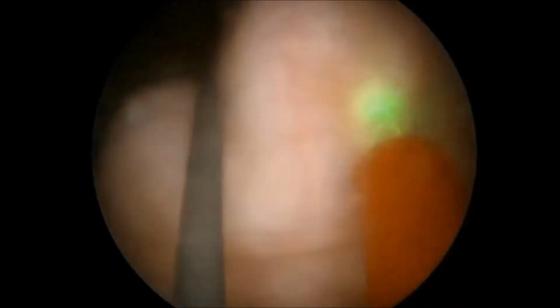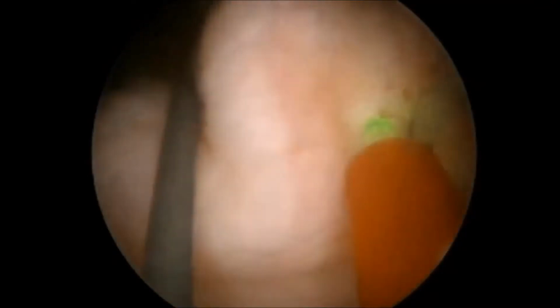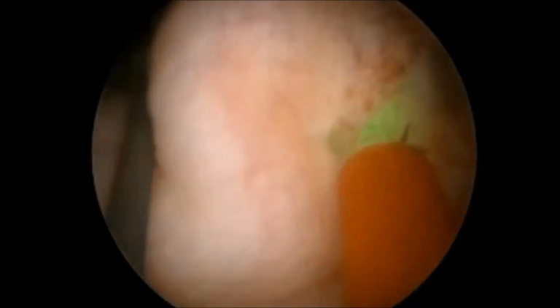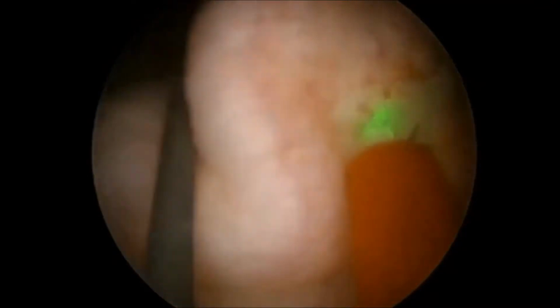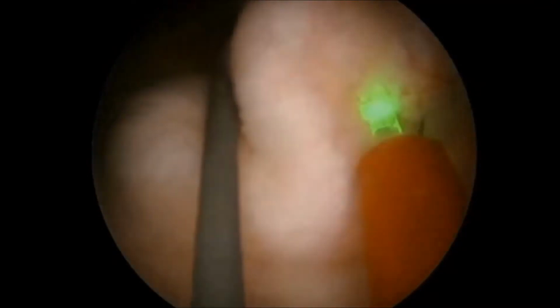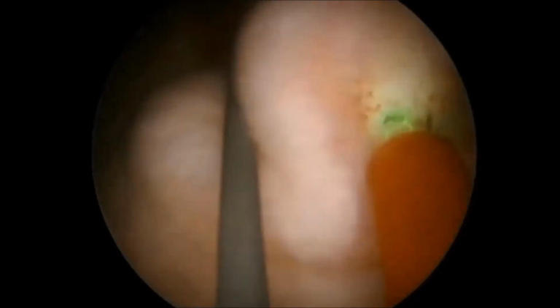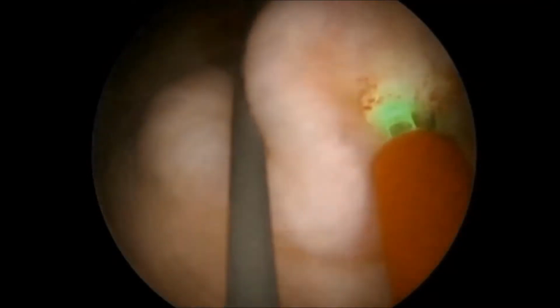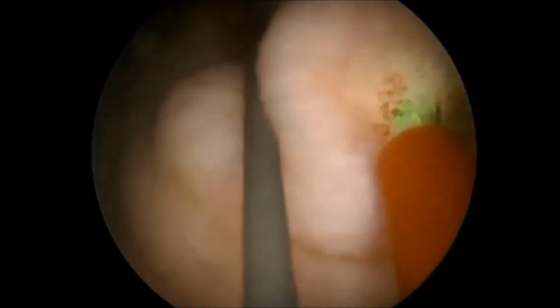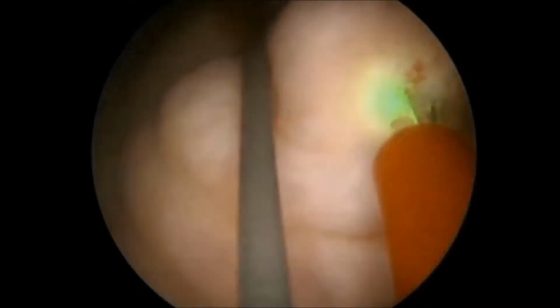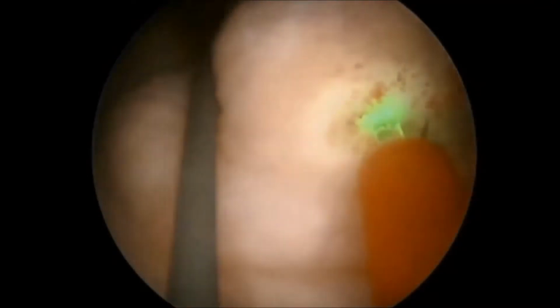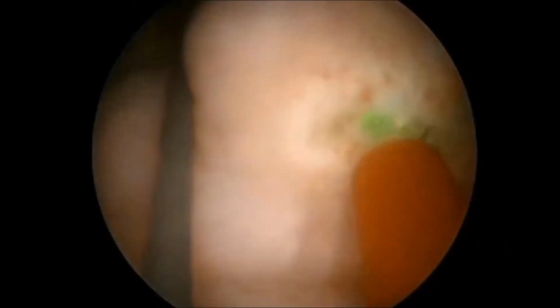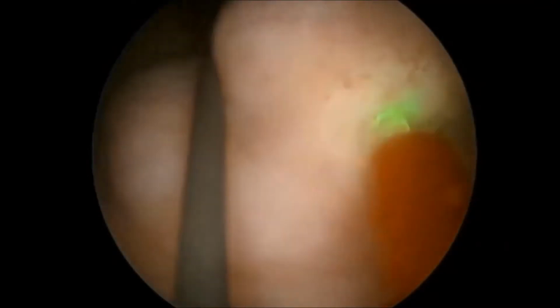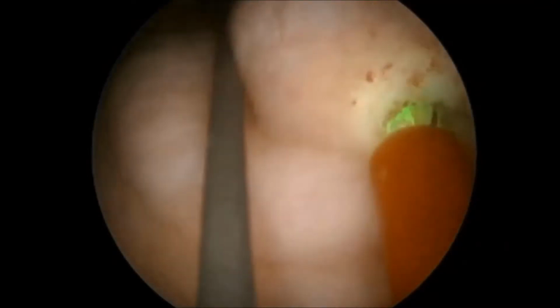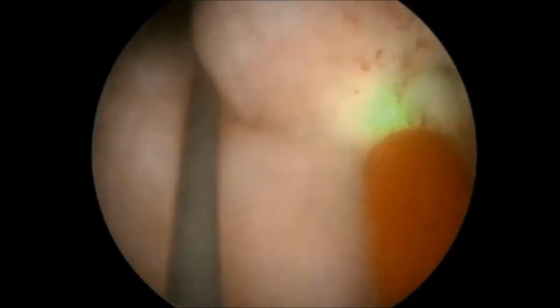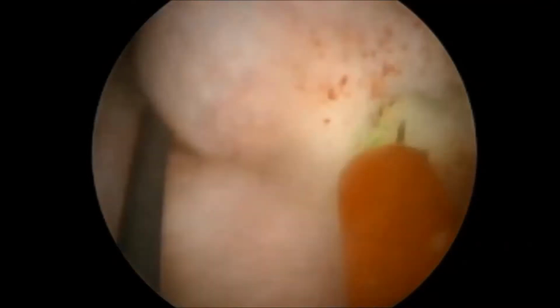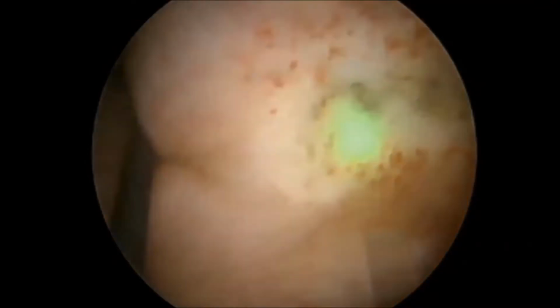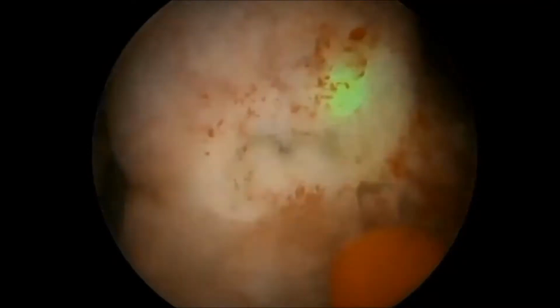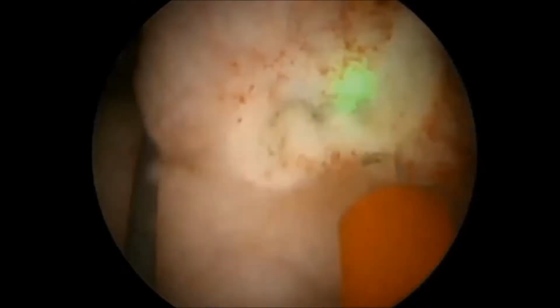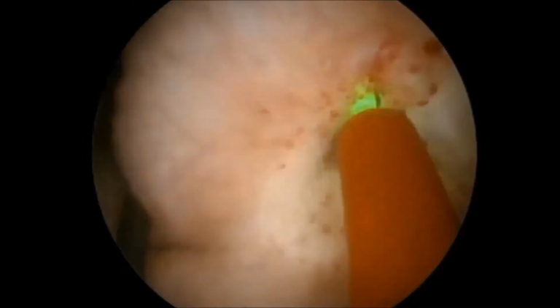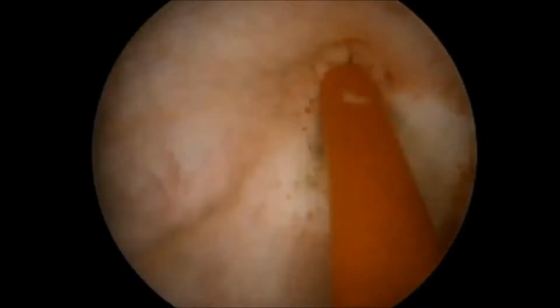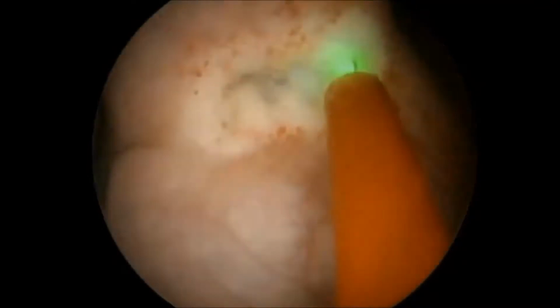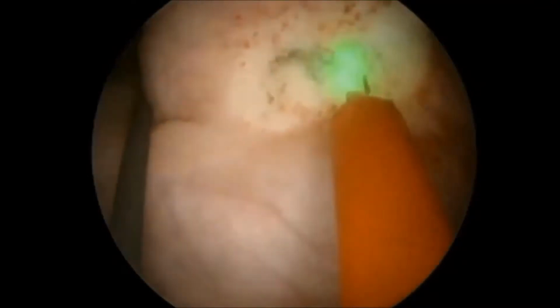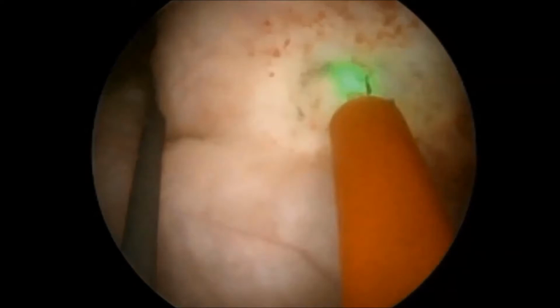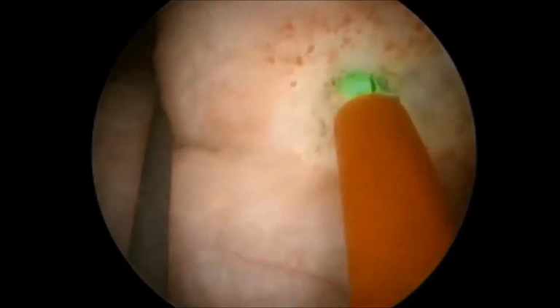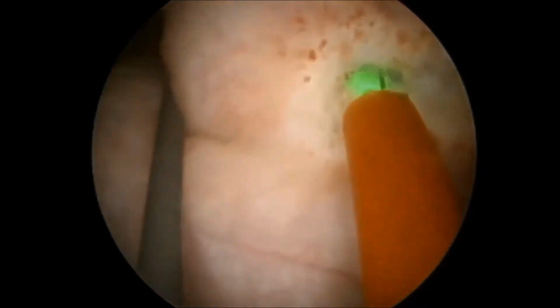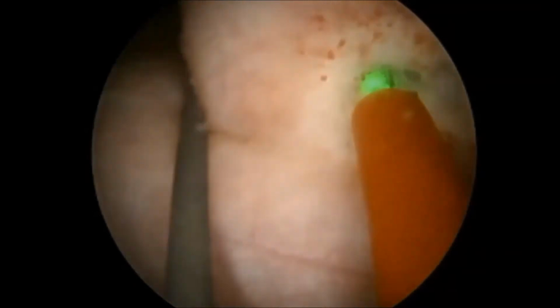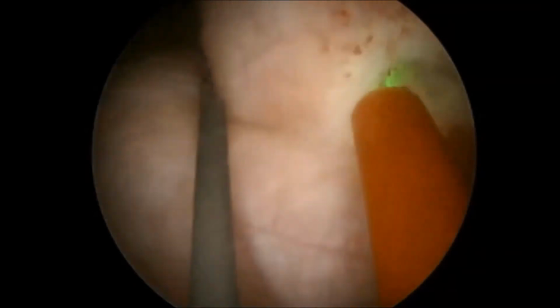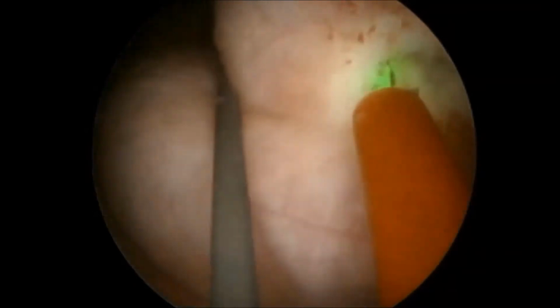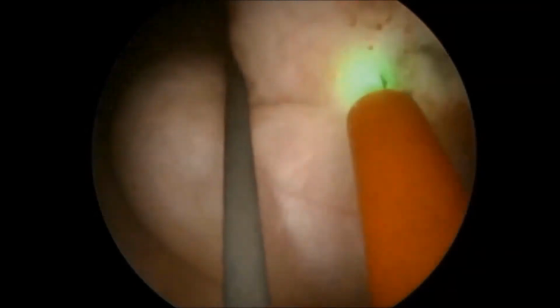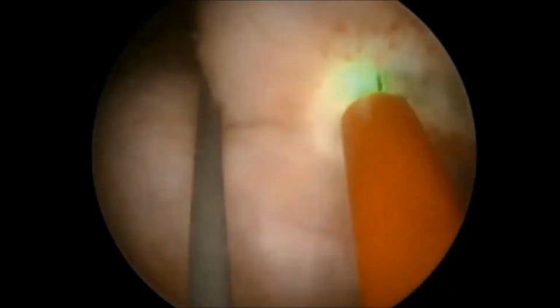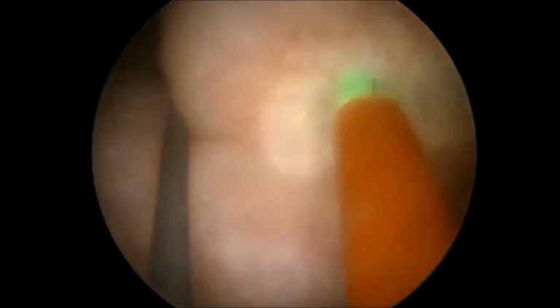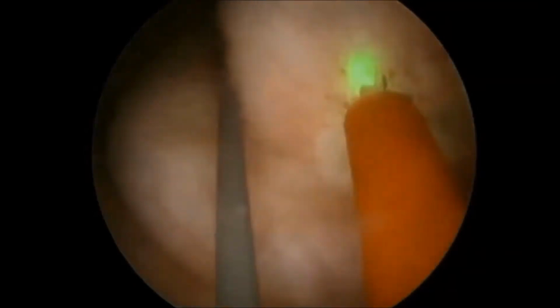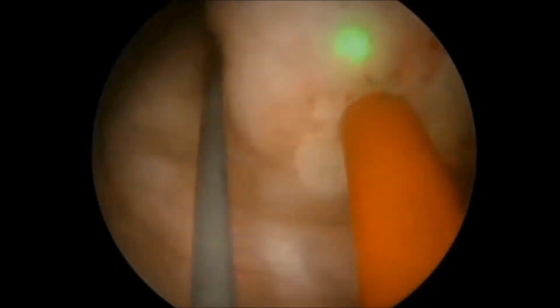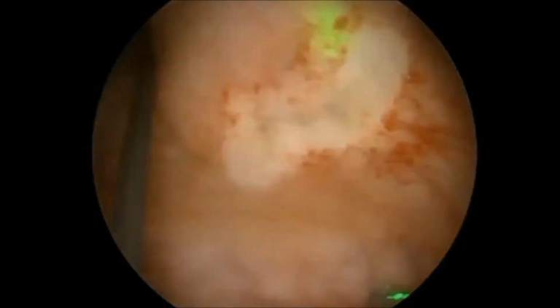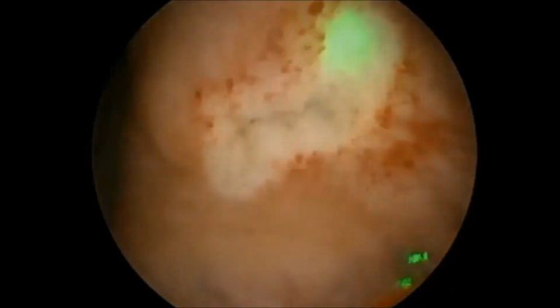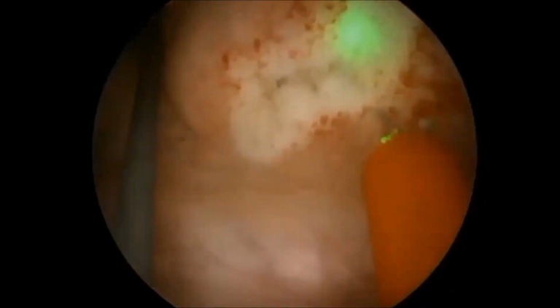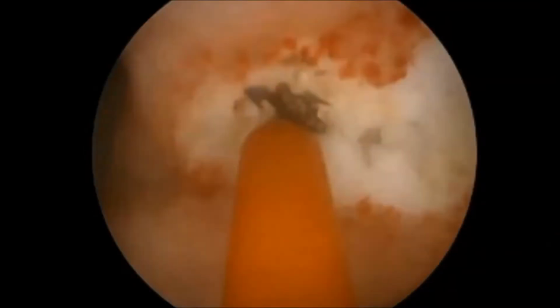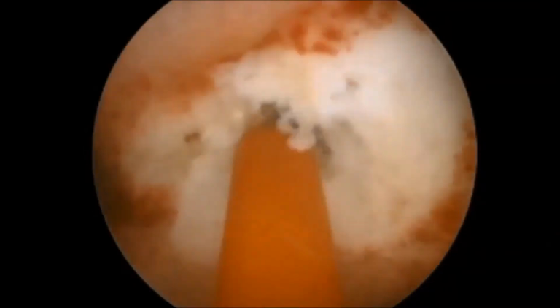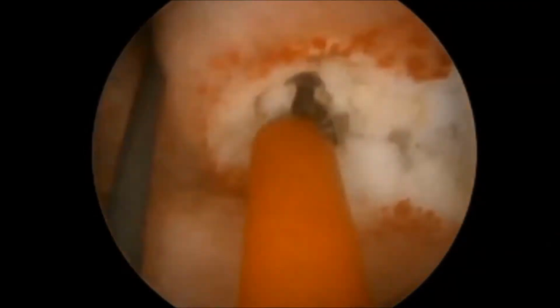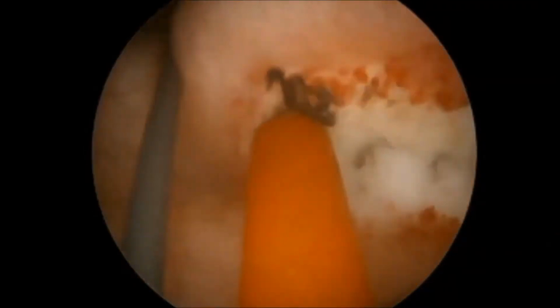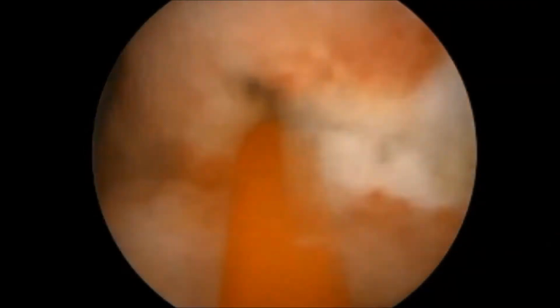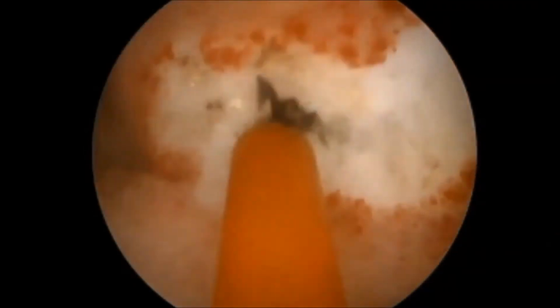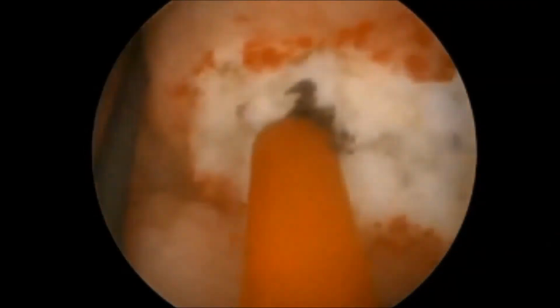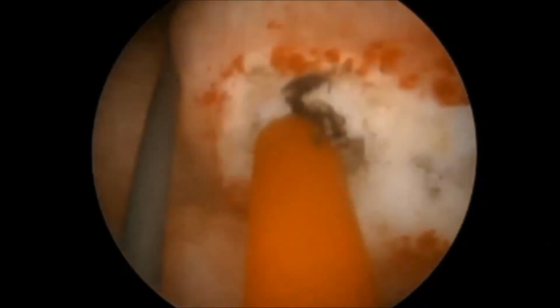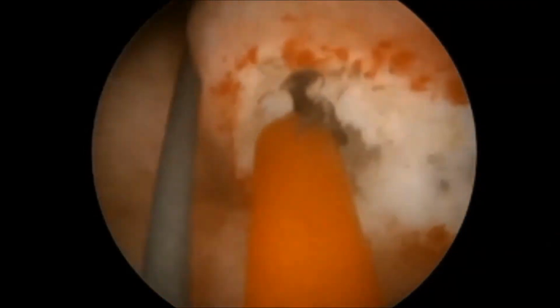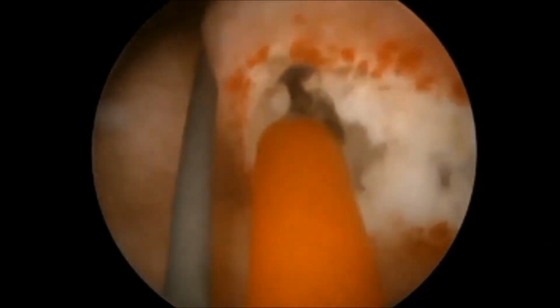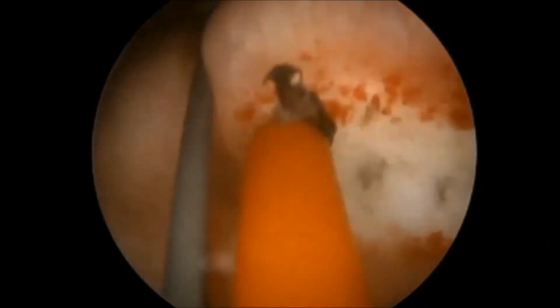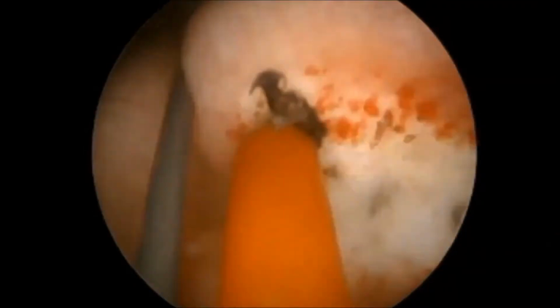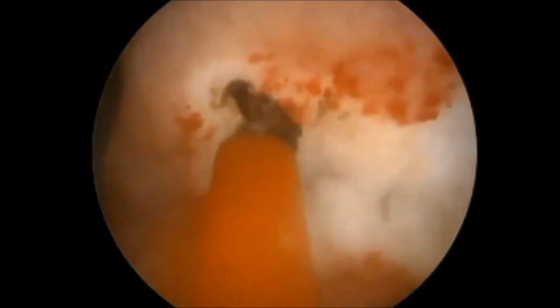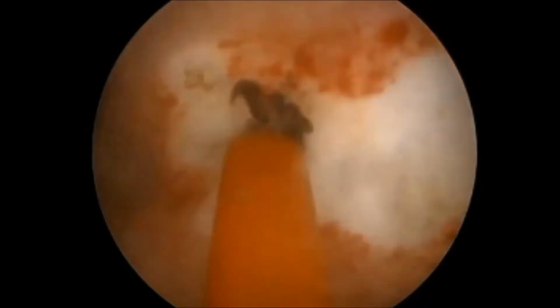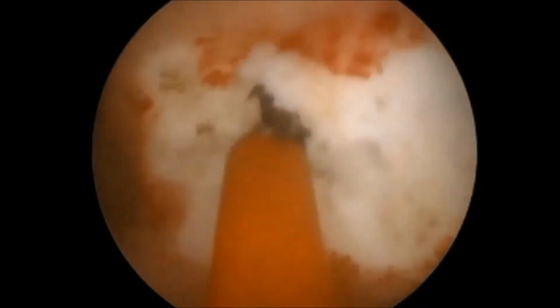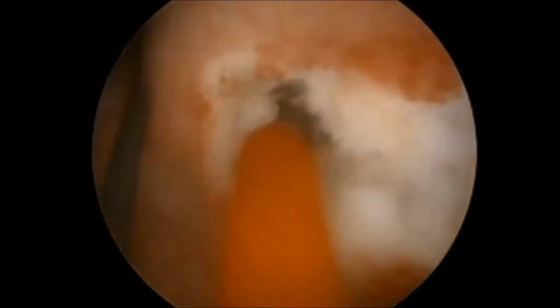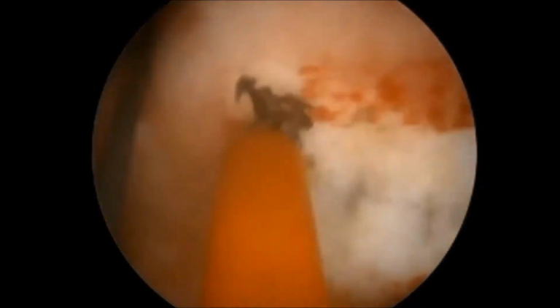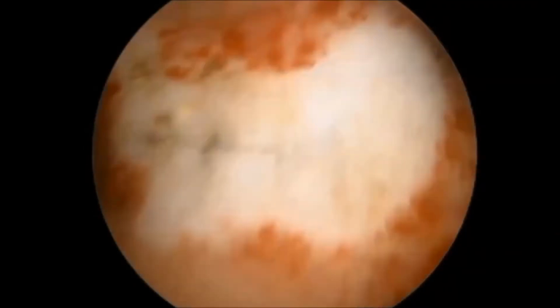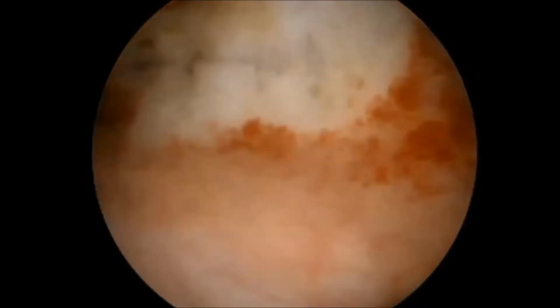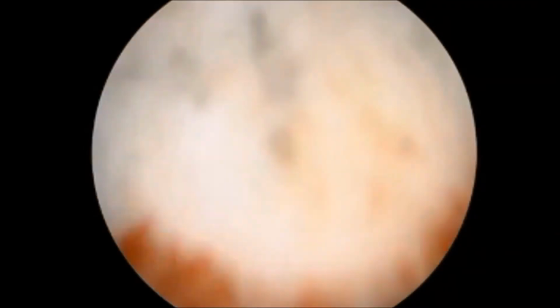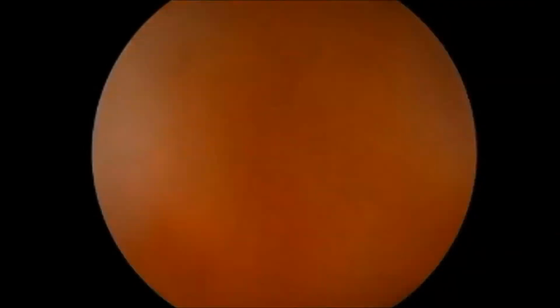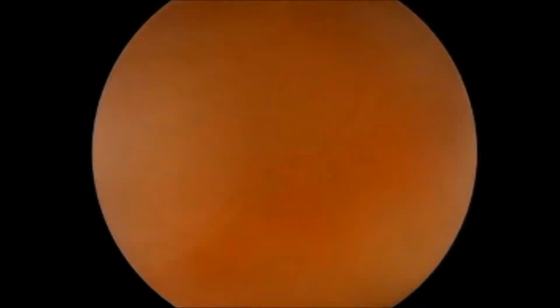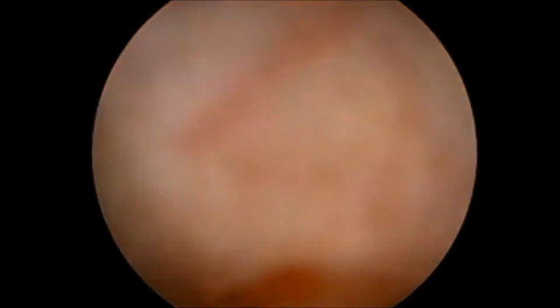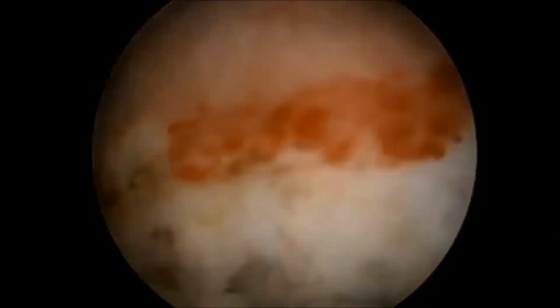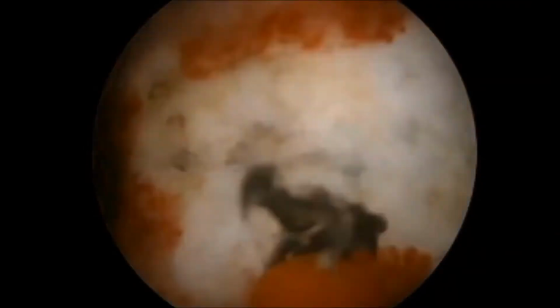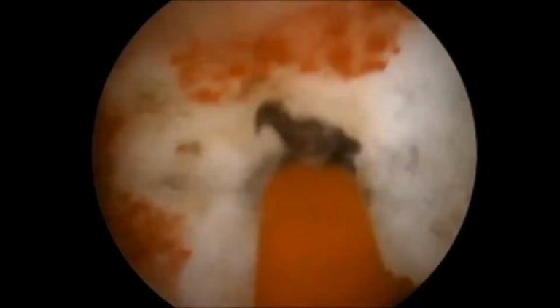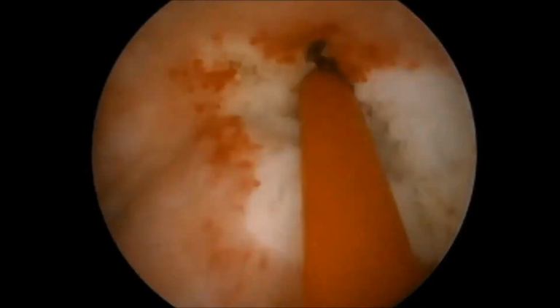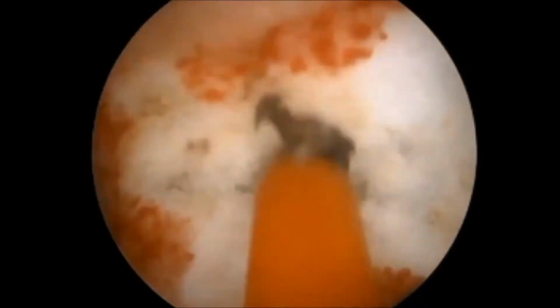With cystoscopy, we incised the ureterocele with holmium laser by giving a smile-shaped incision.